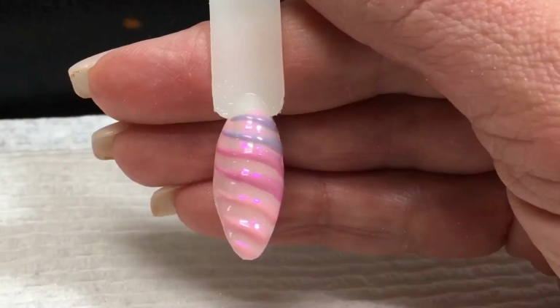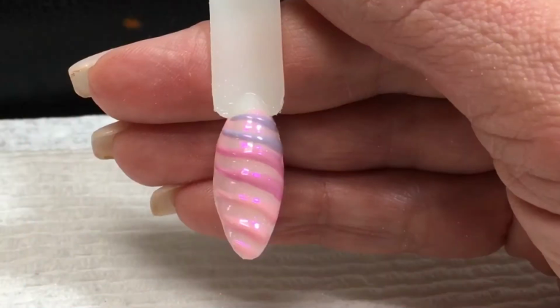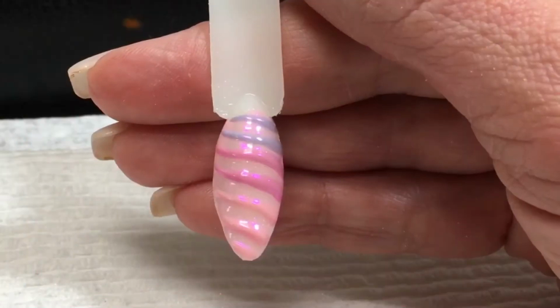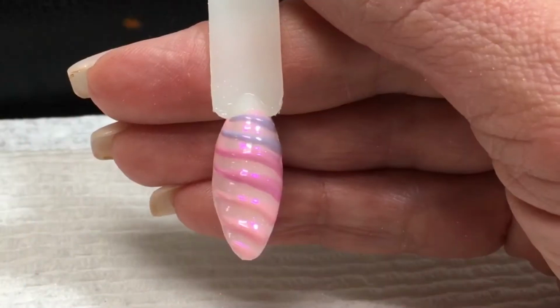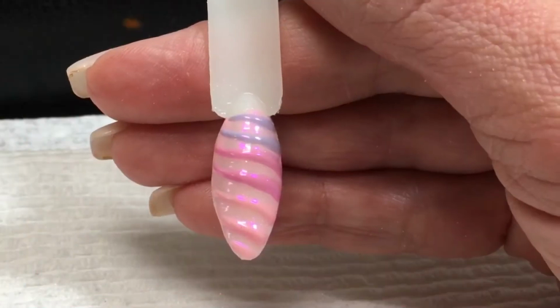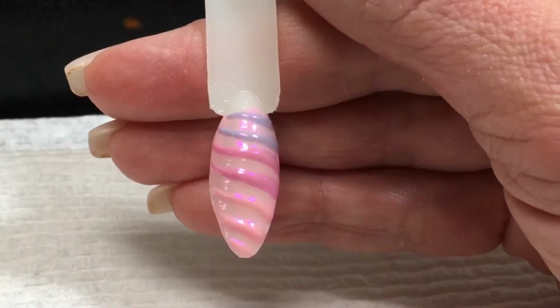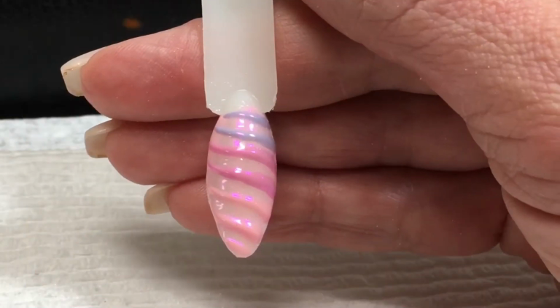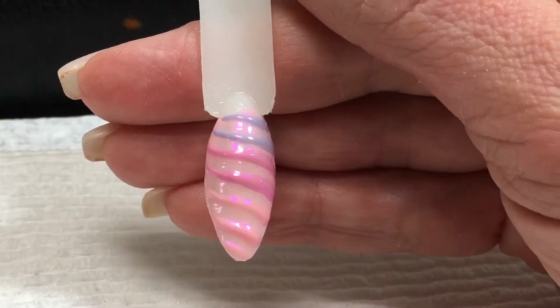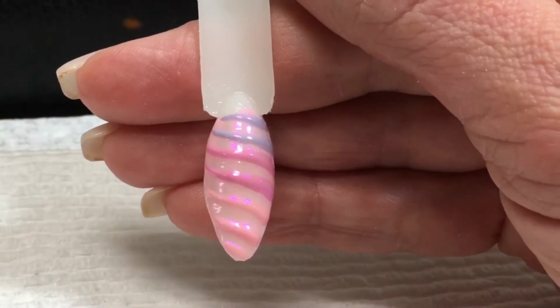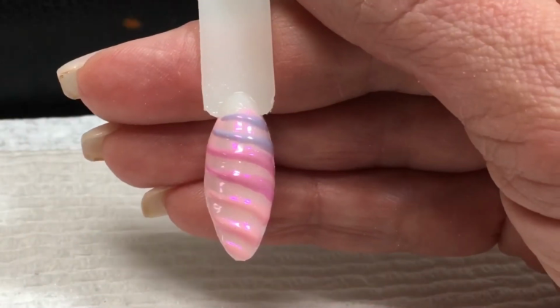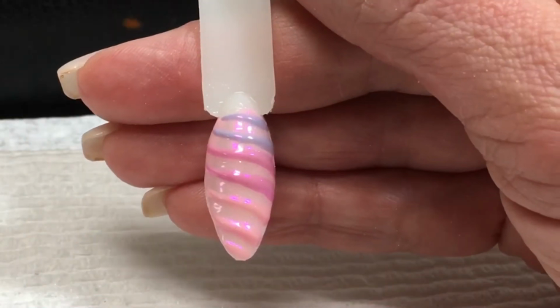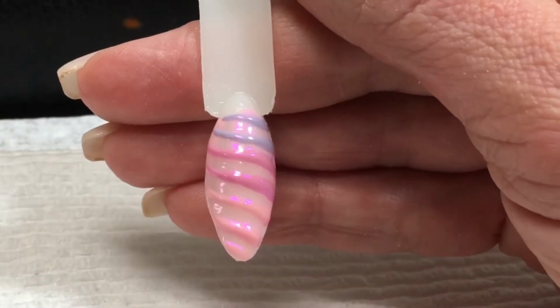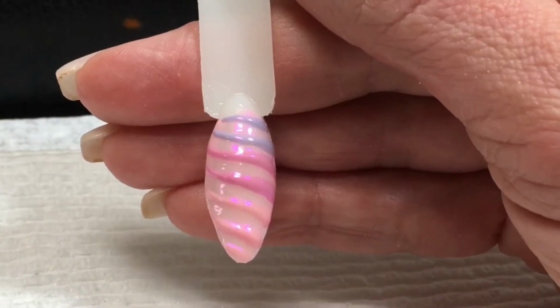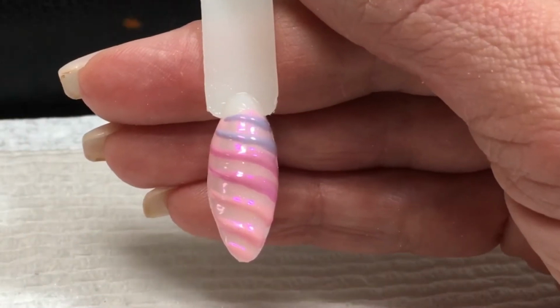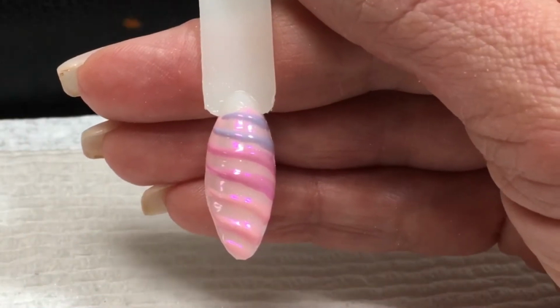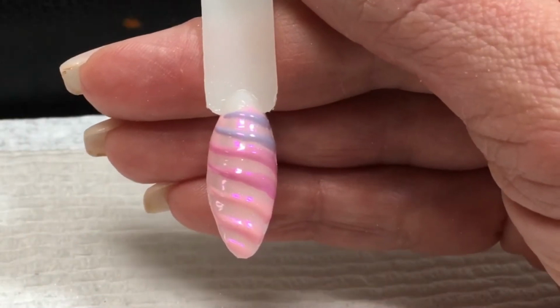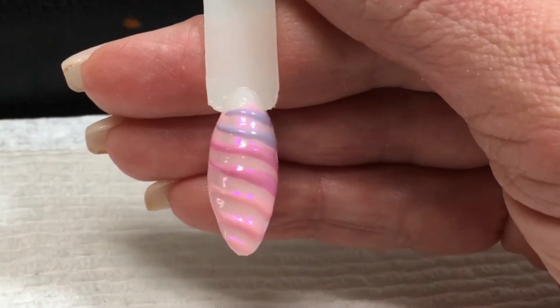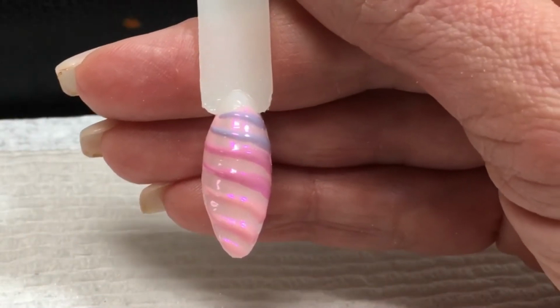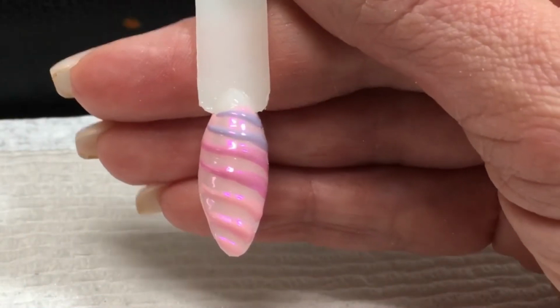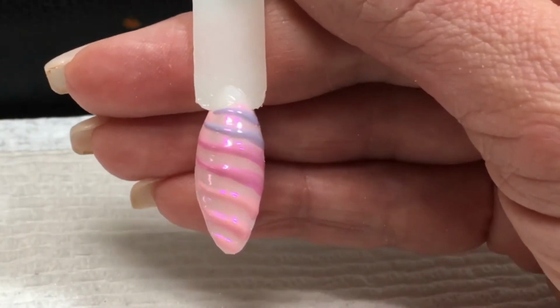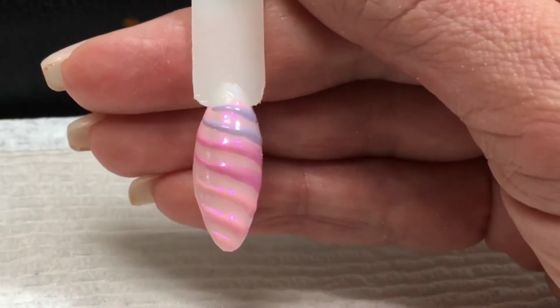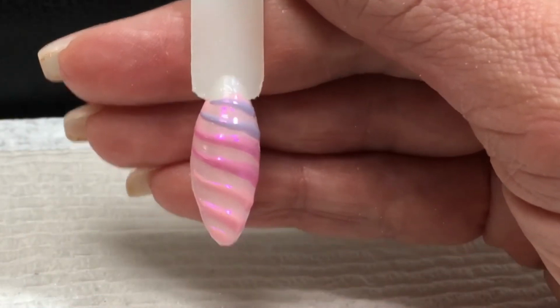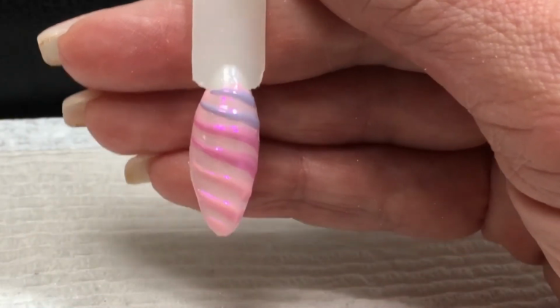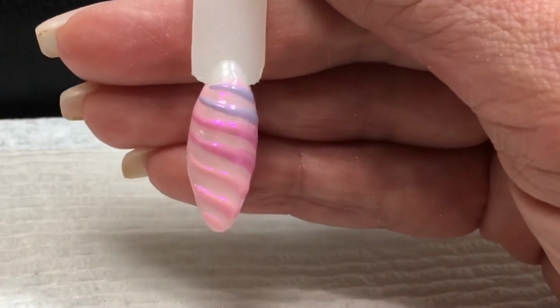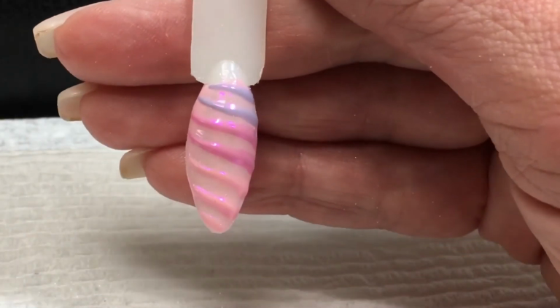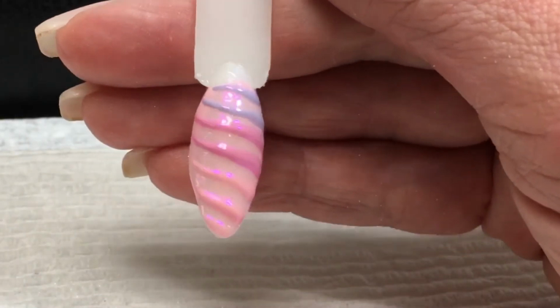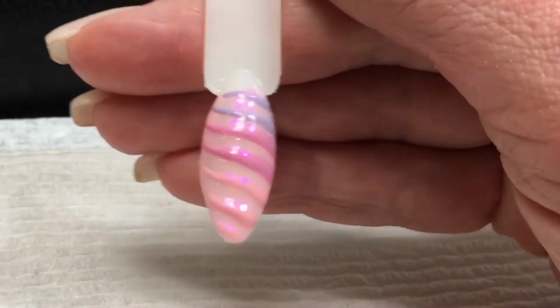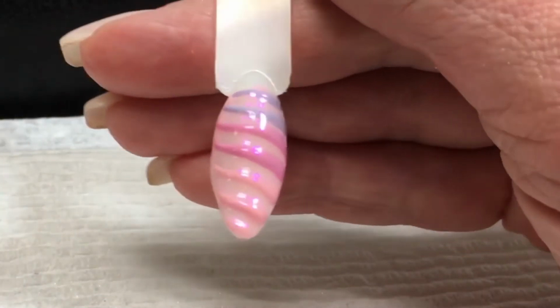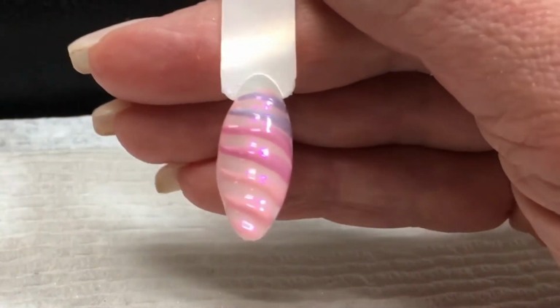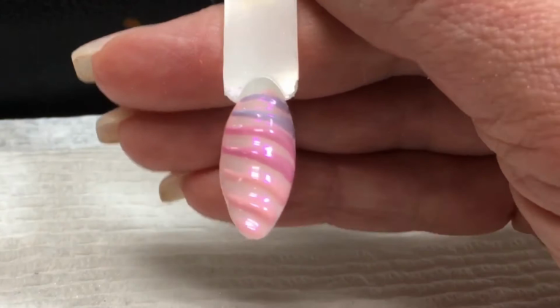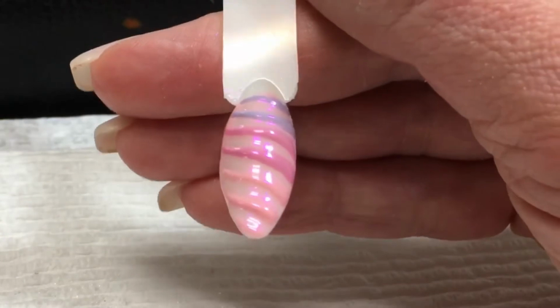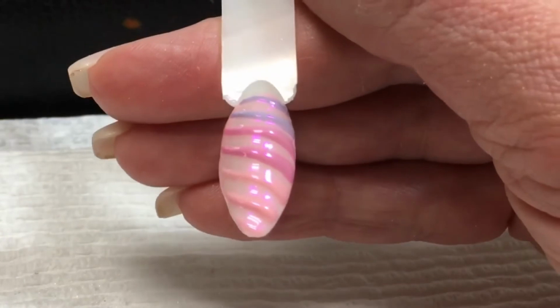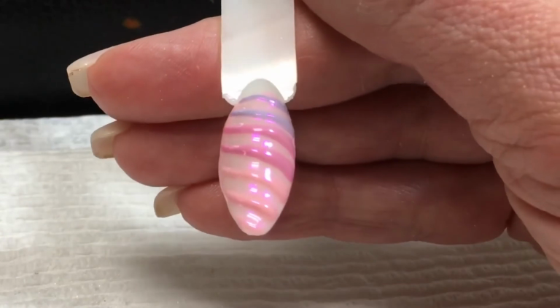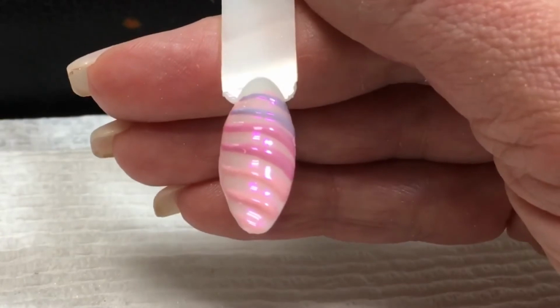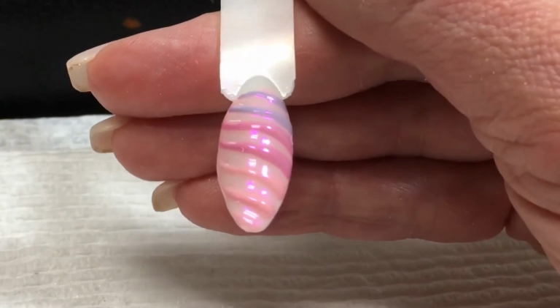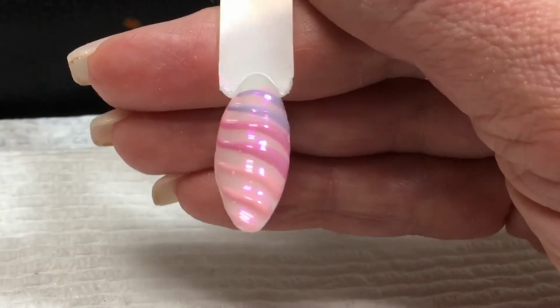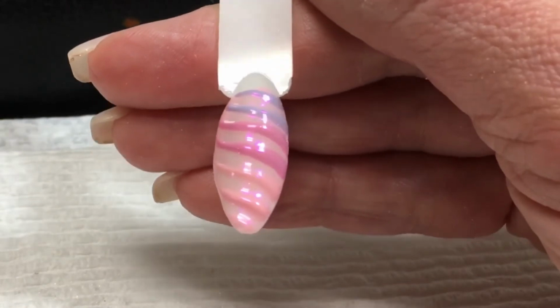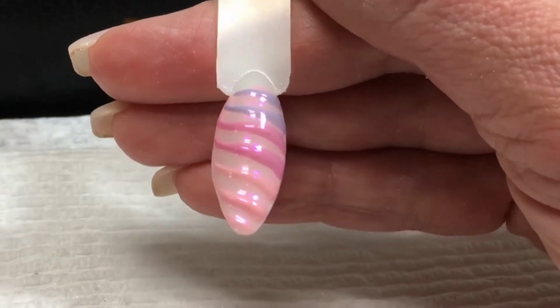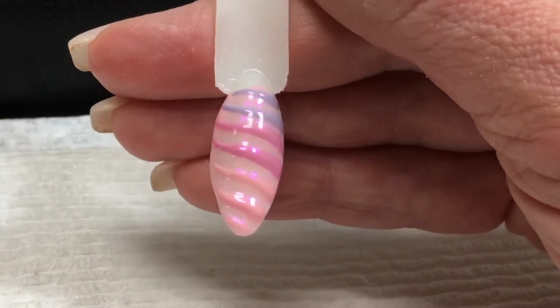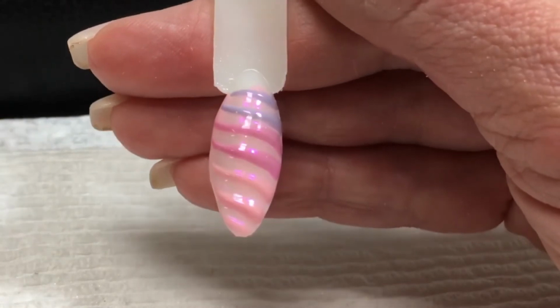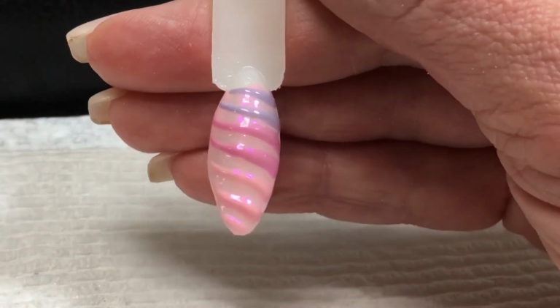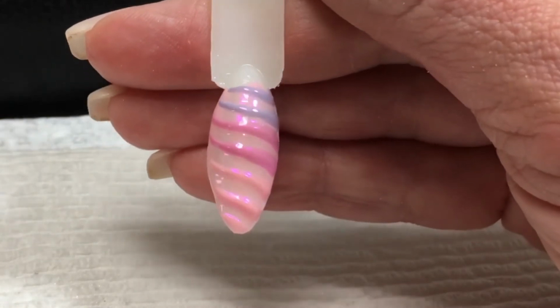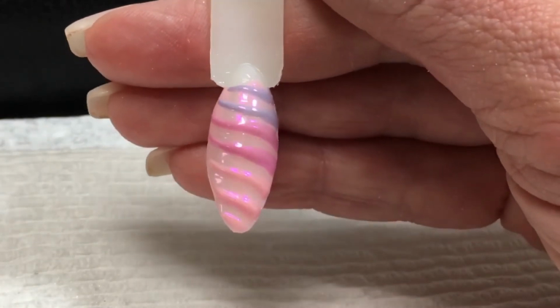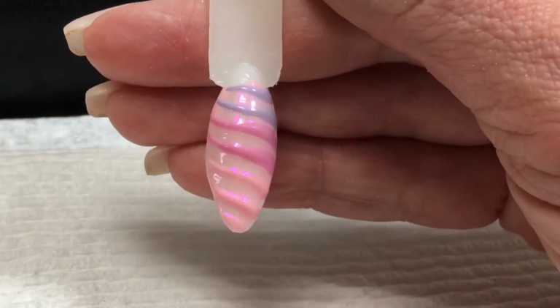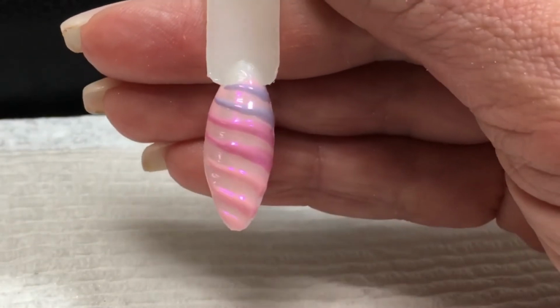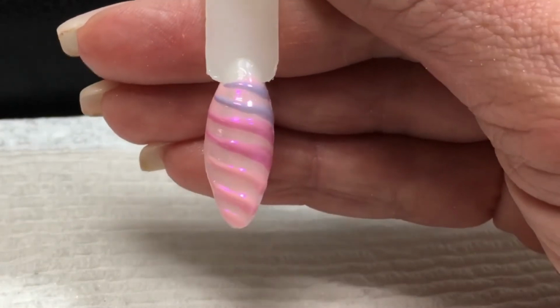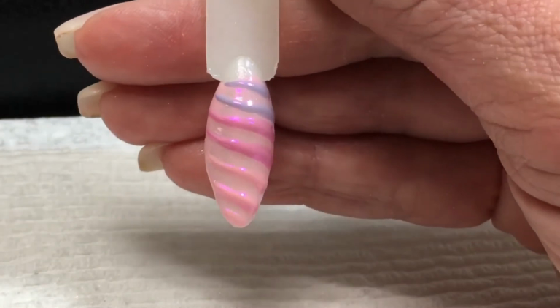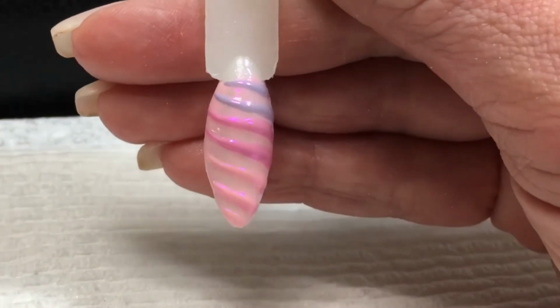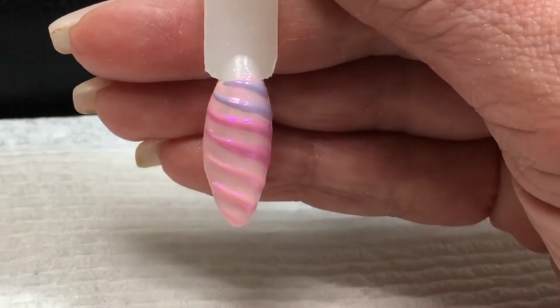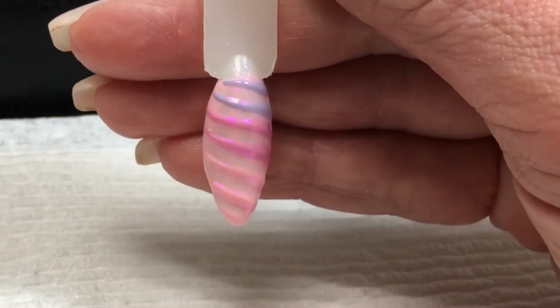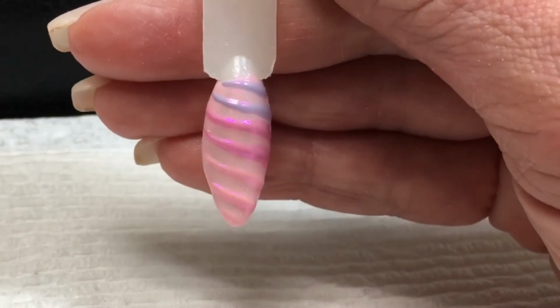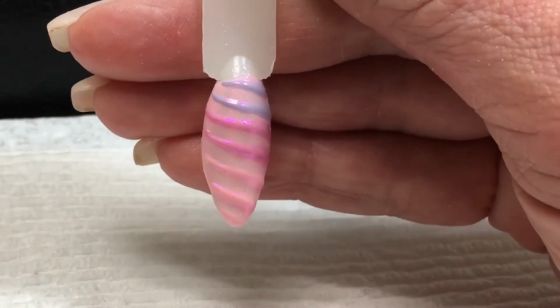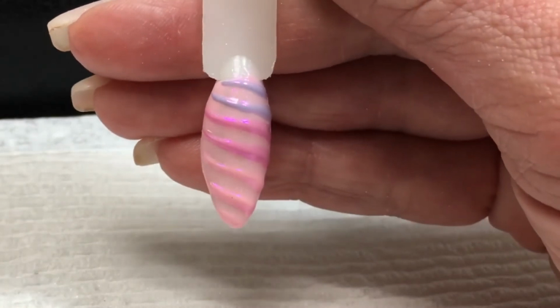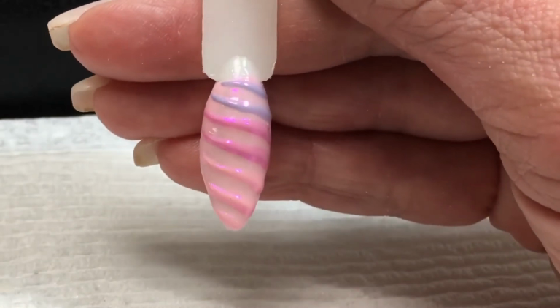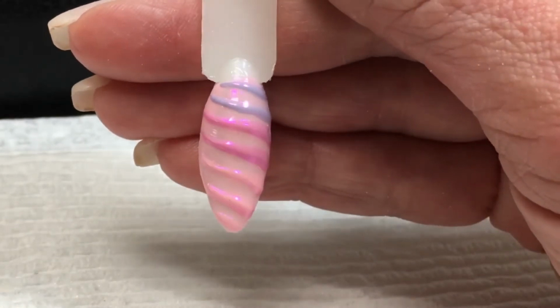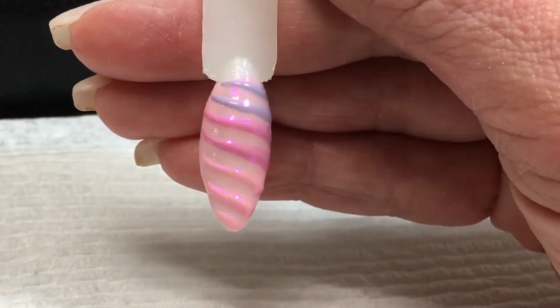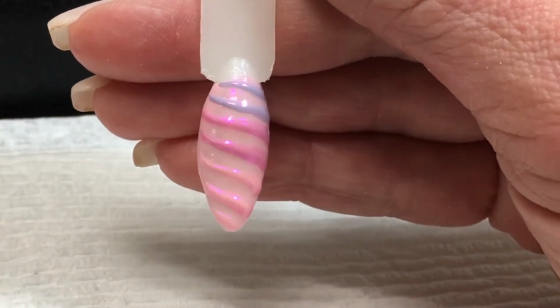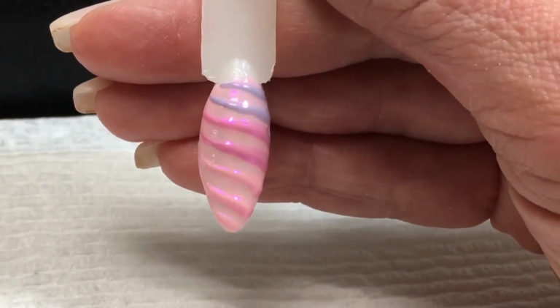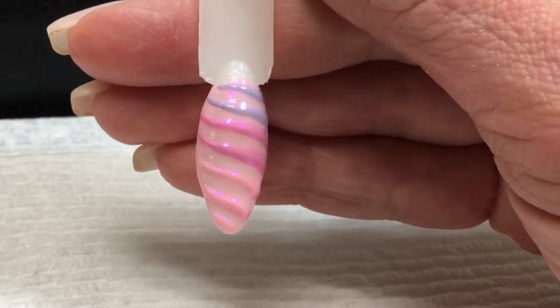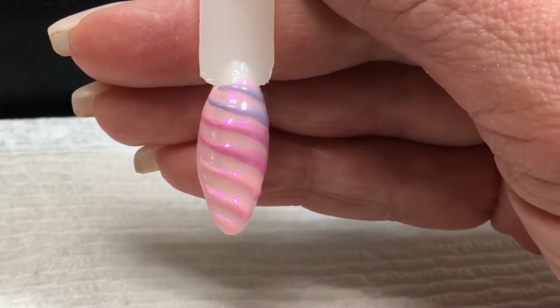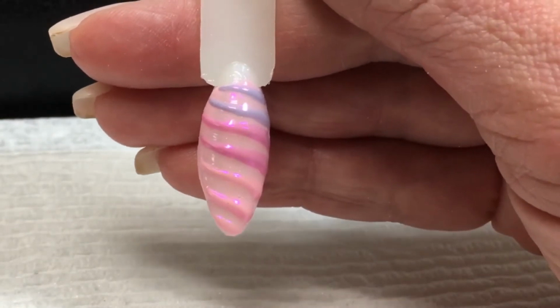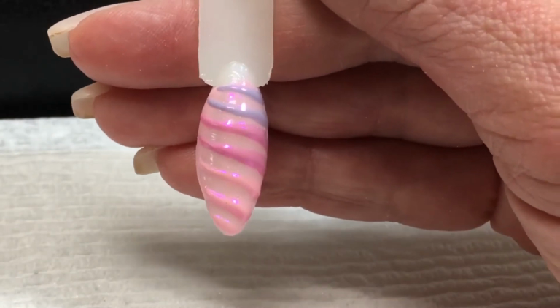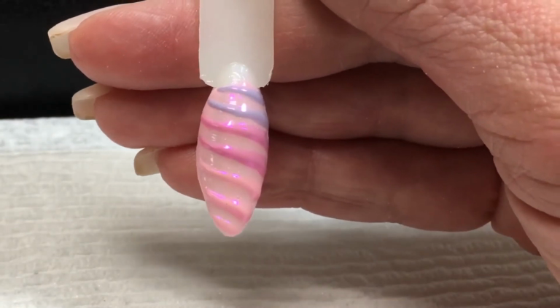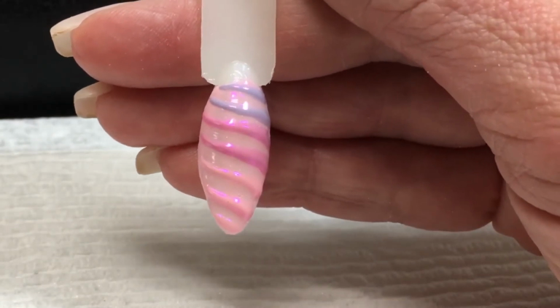Hi everyone, this is Kathleen and today I'm going to show you how to do this unicorn horn nail using only gel polish.